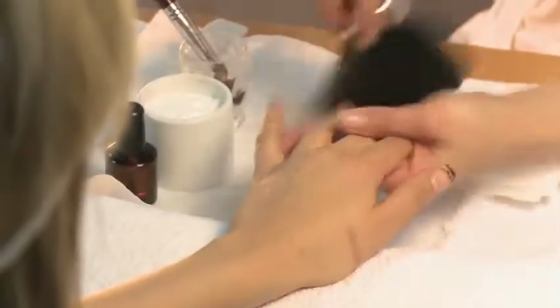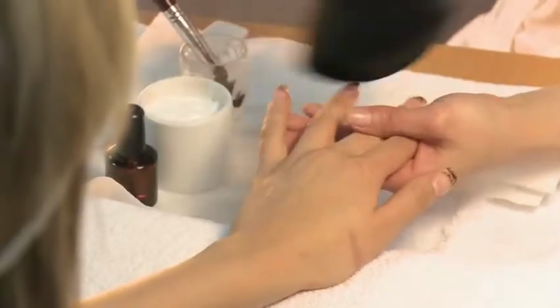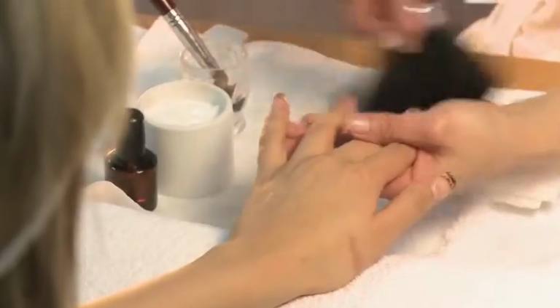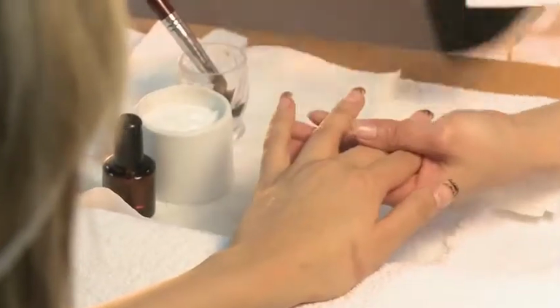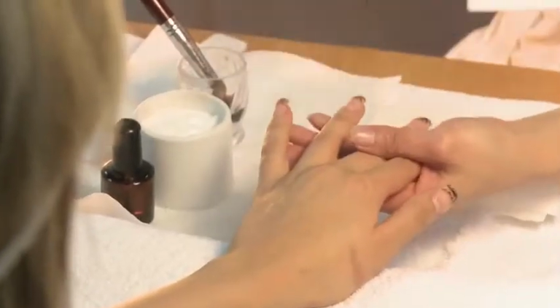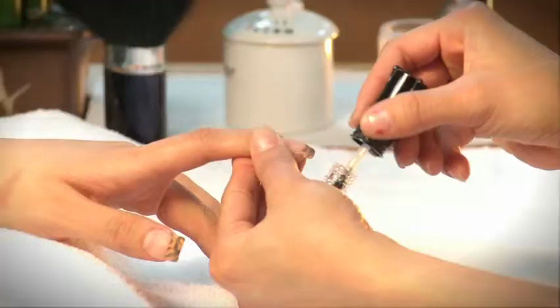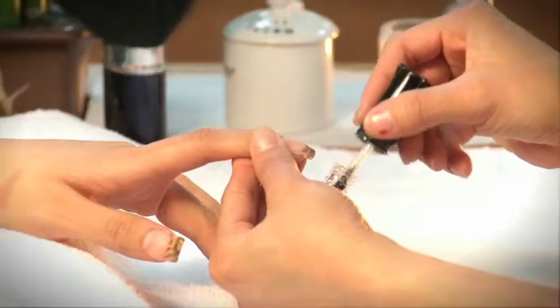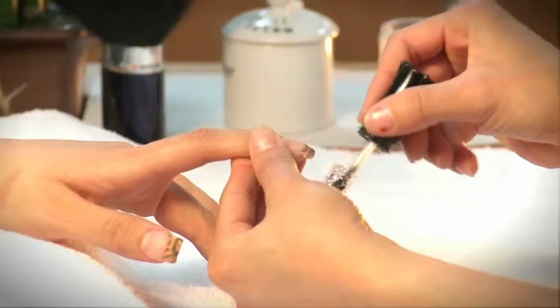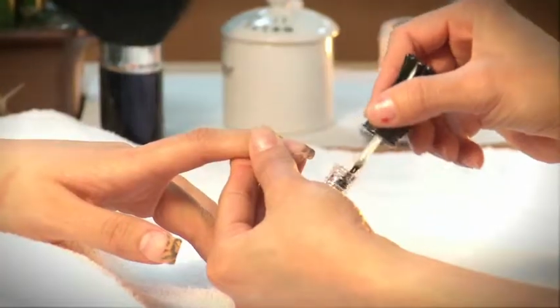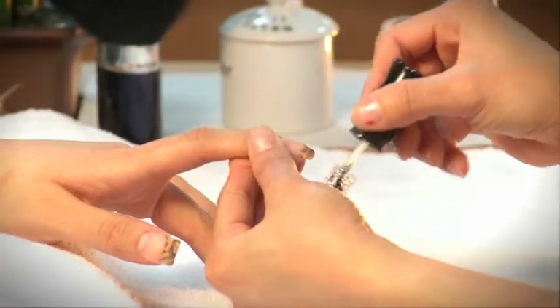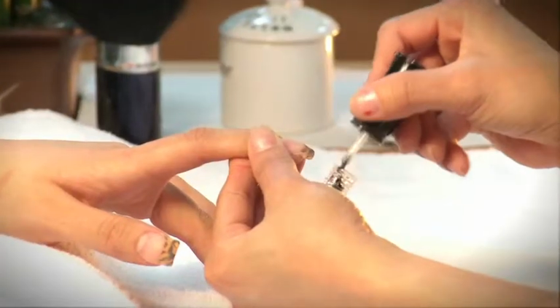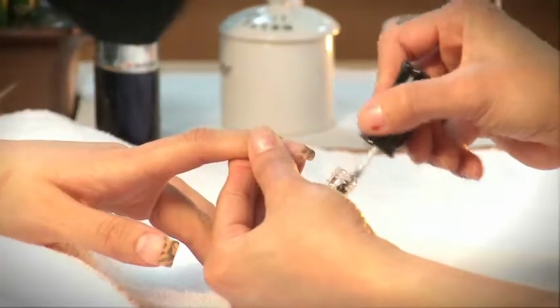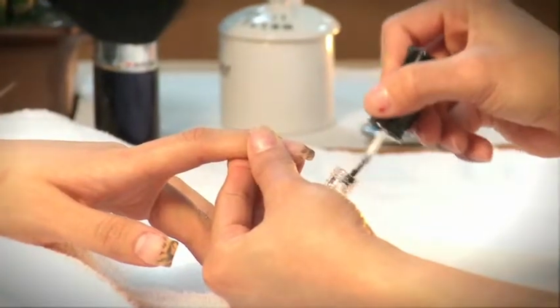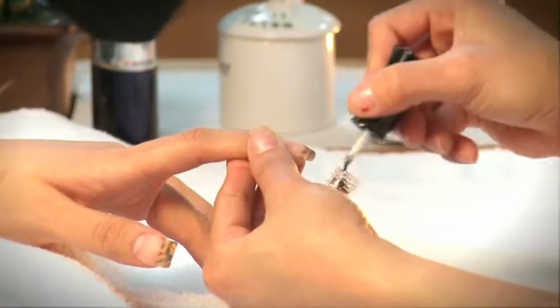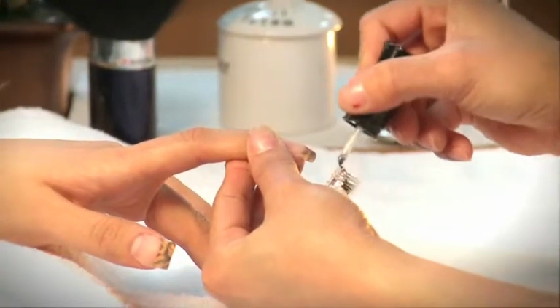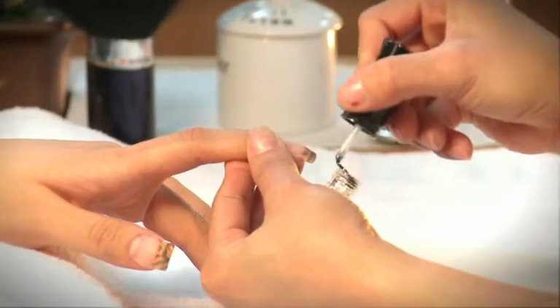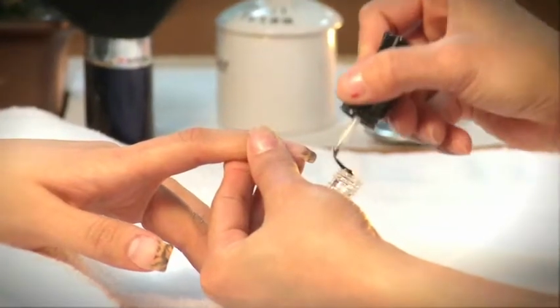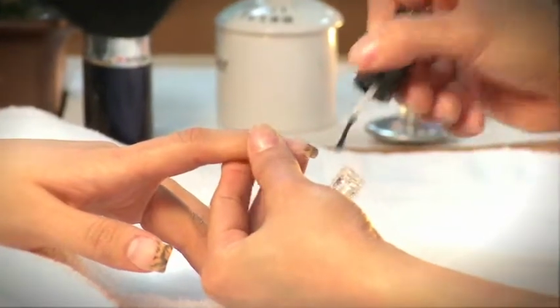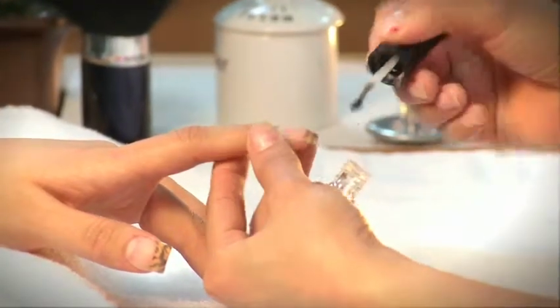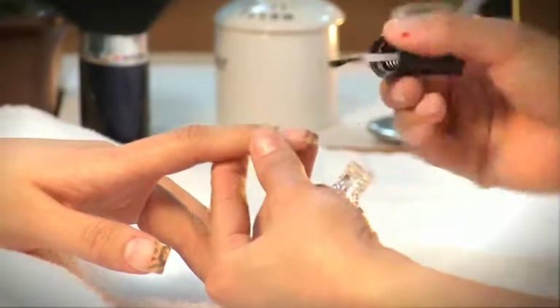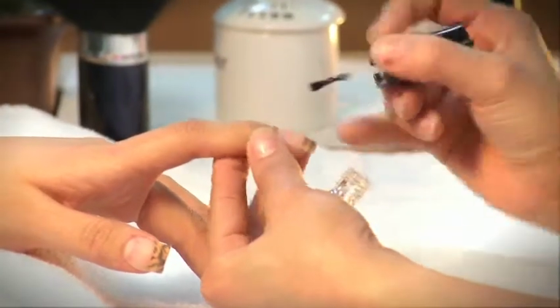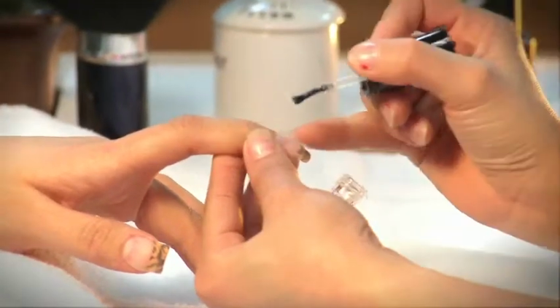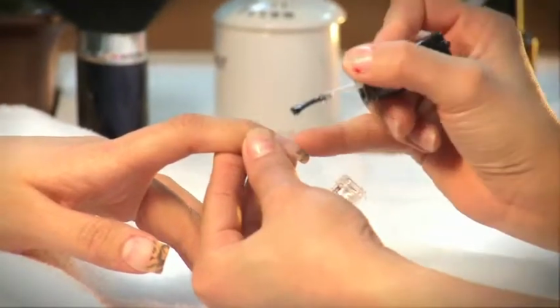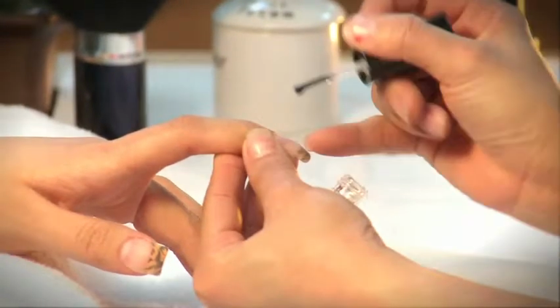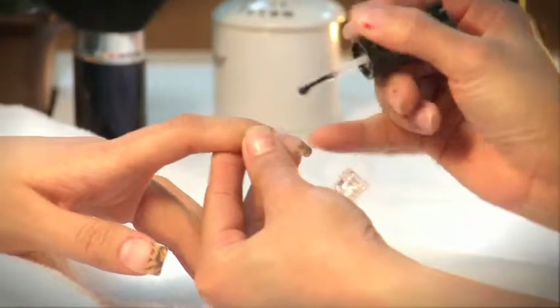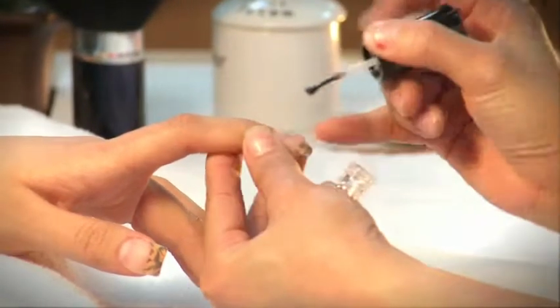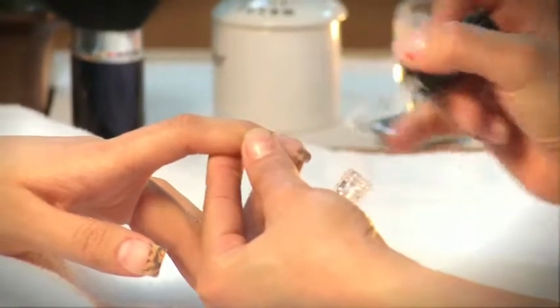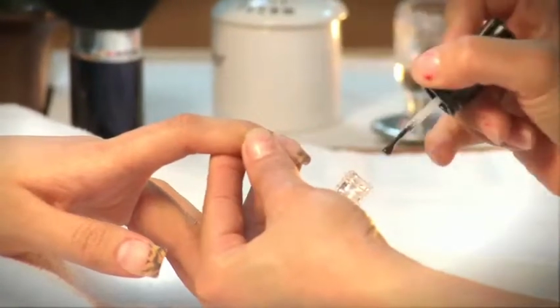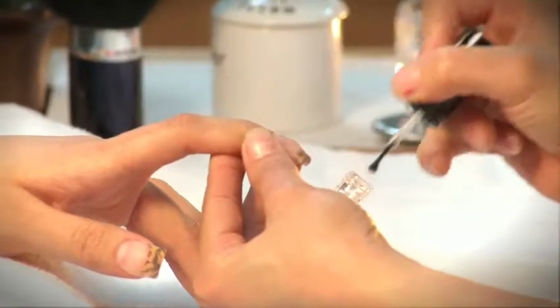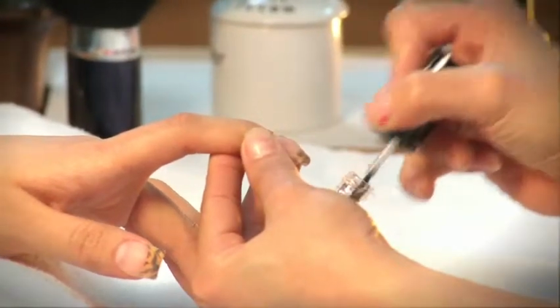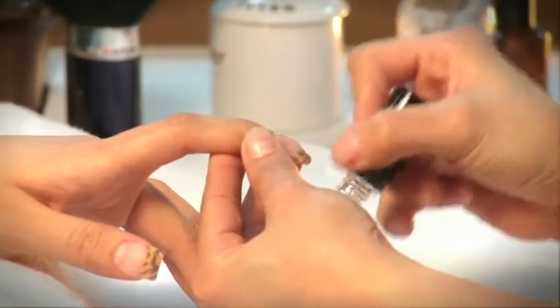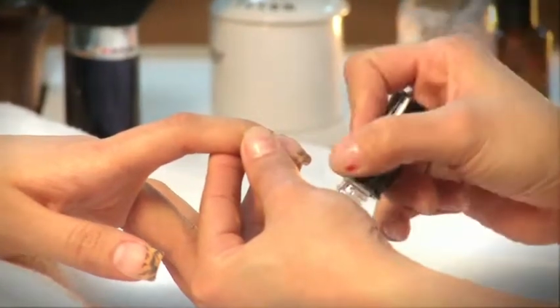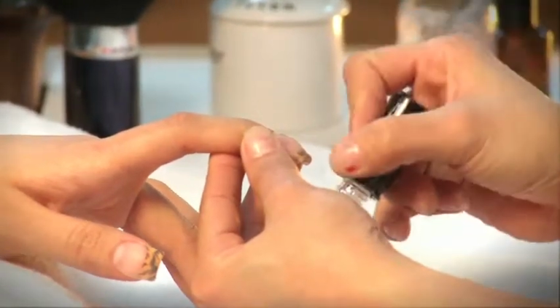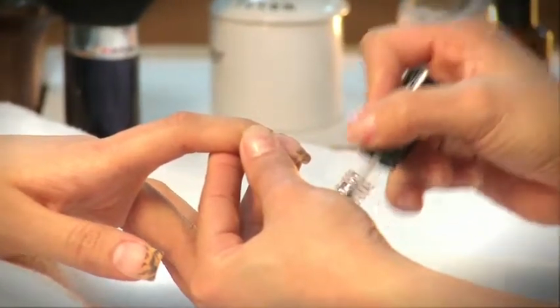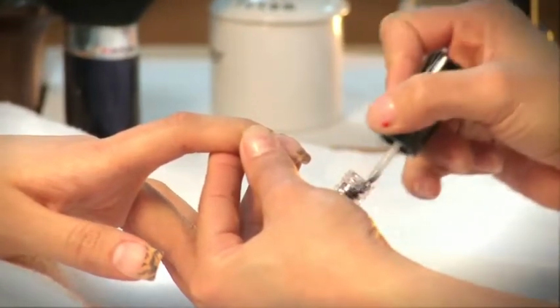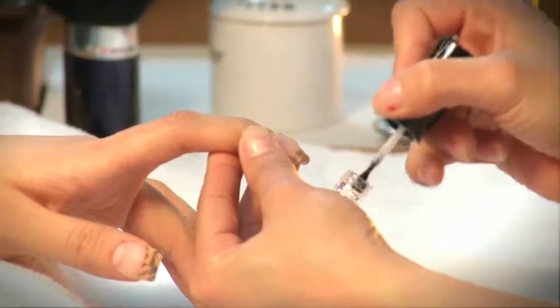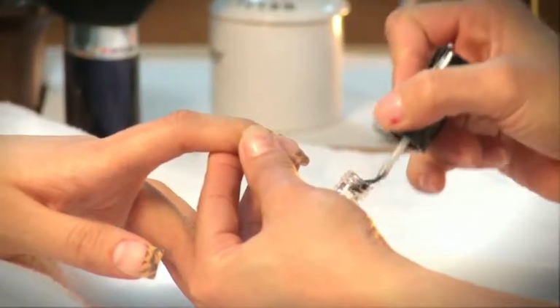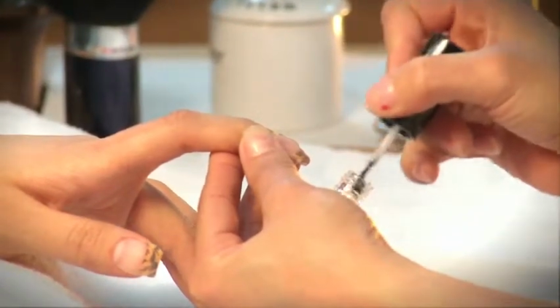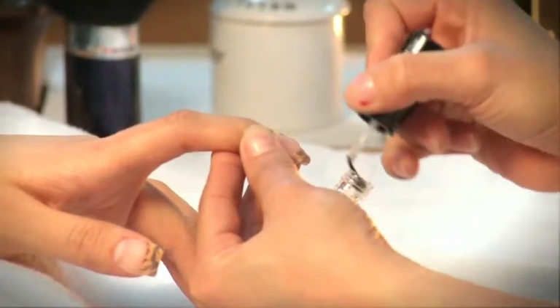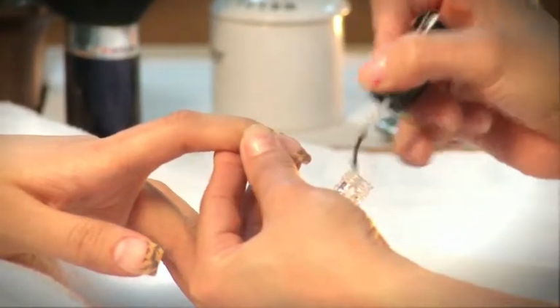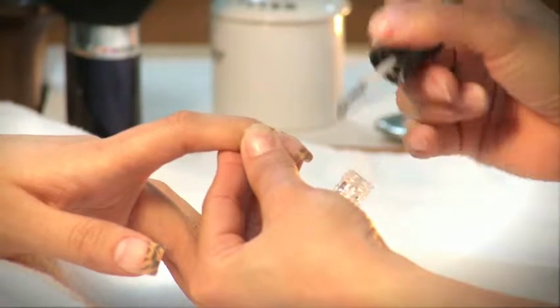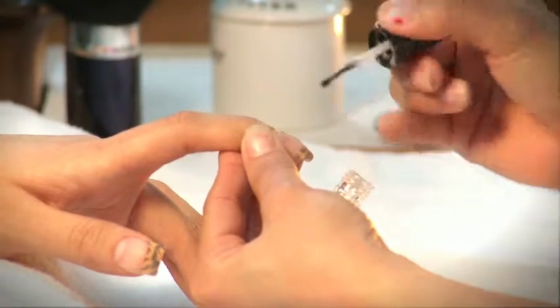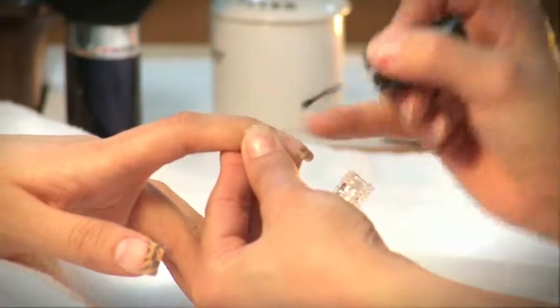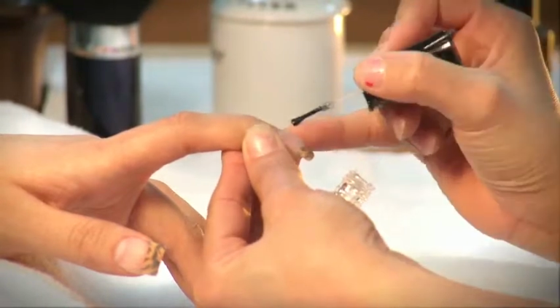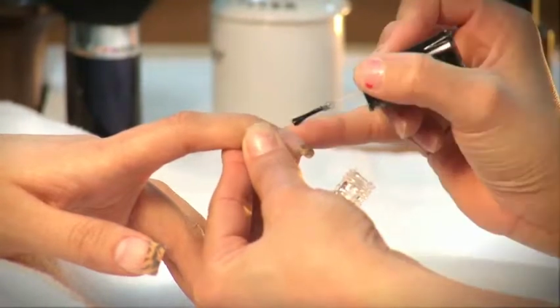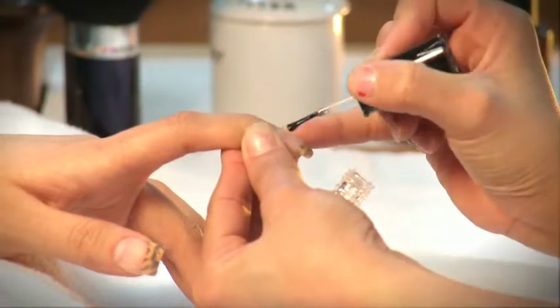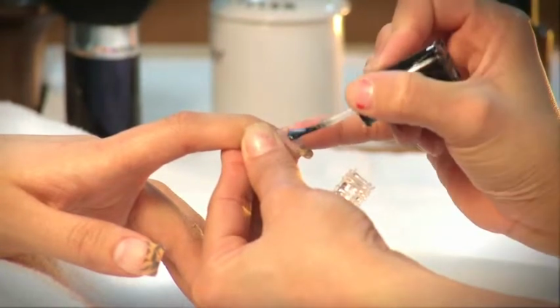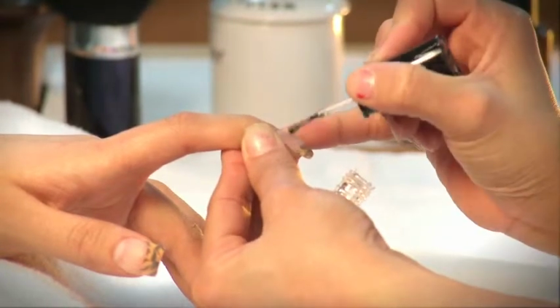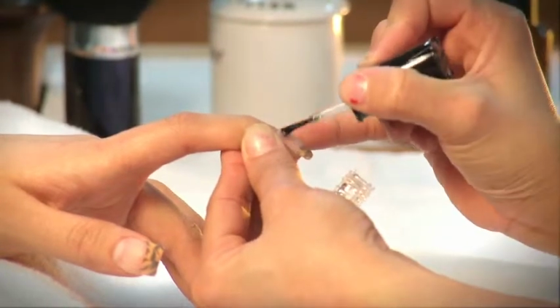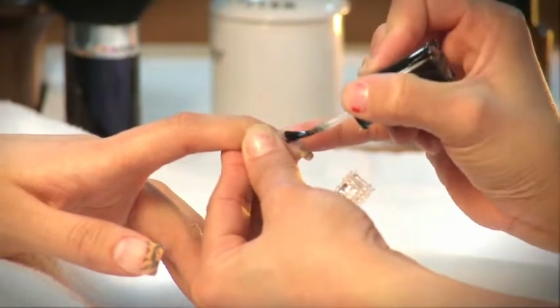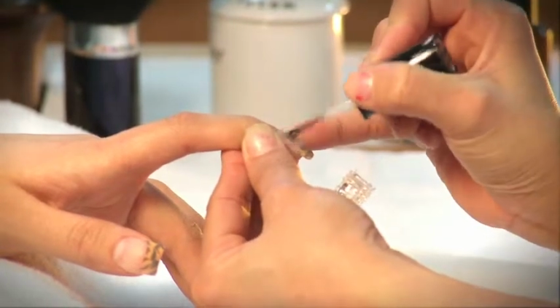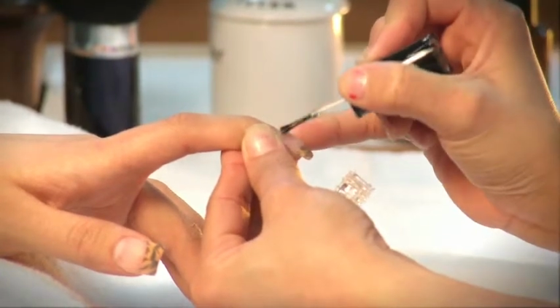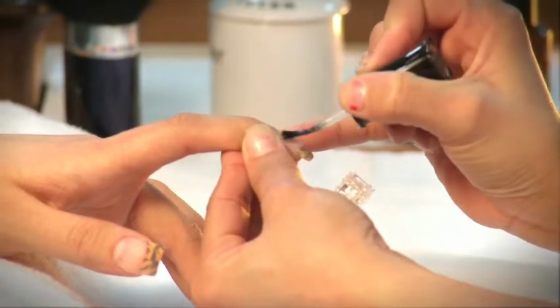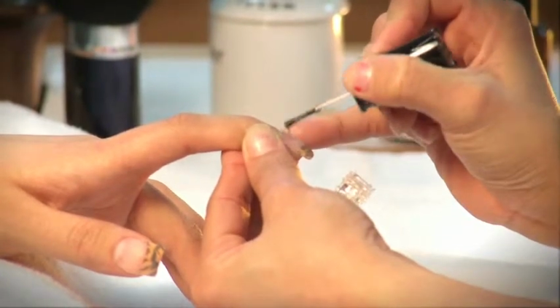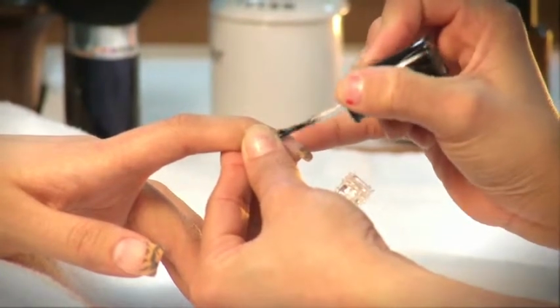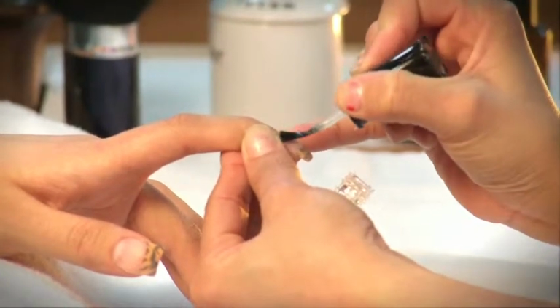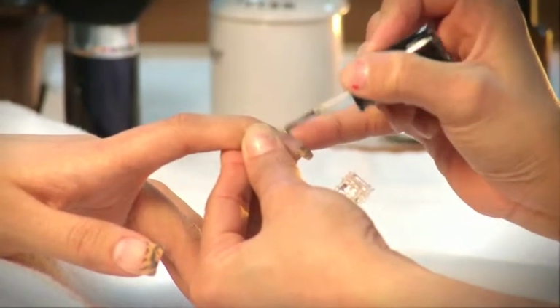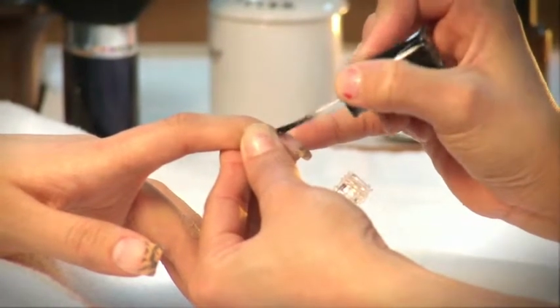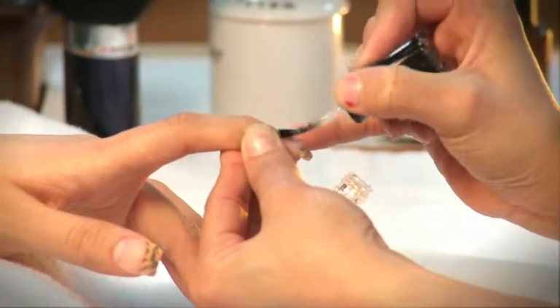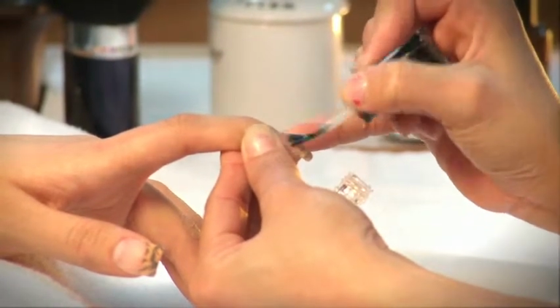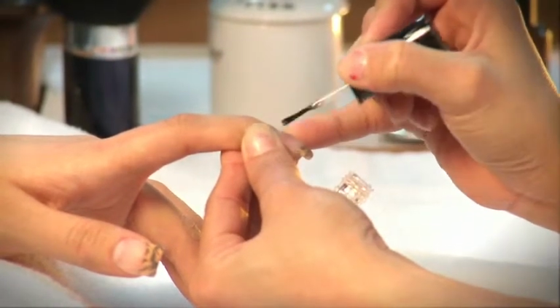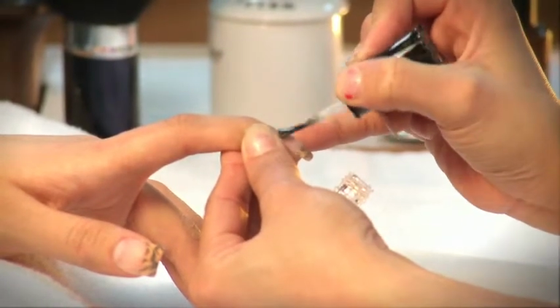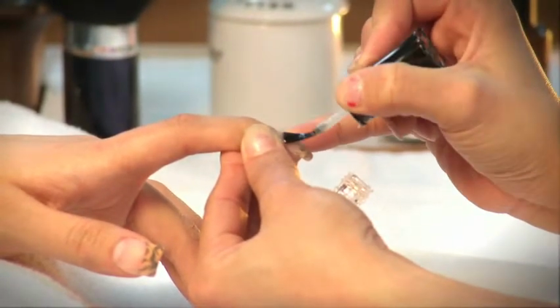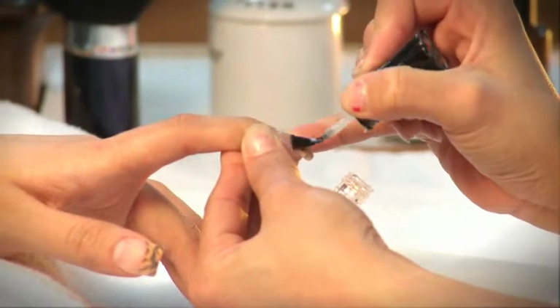Complete your full set of art nails by applying top coat or gel top coat. If you are using gel top coat, cure all nails with a UV lamp.